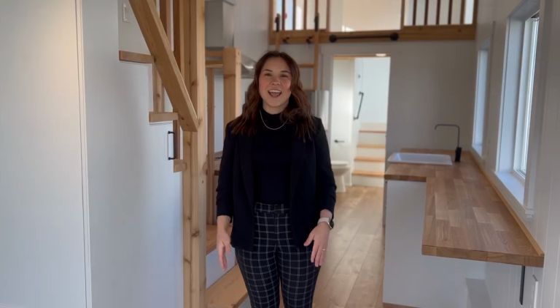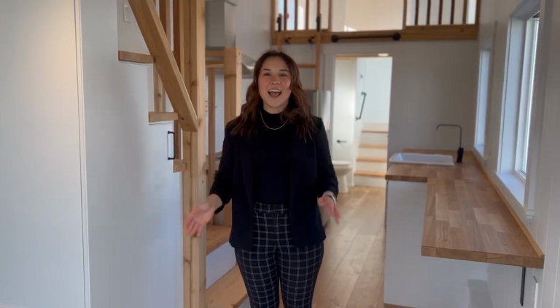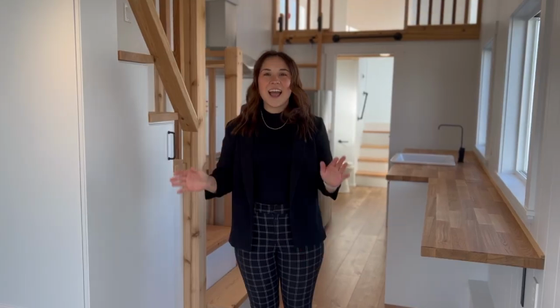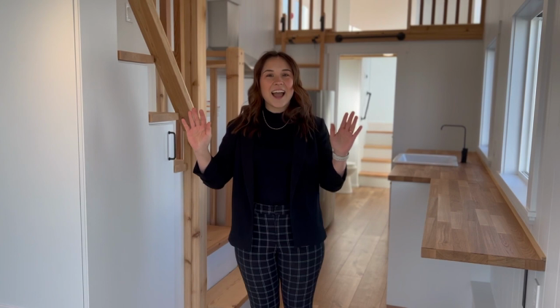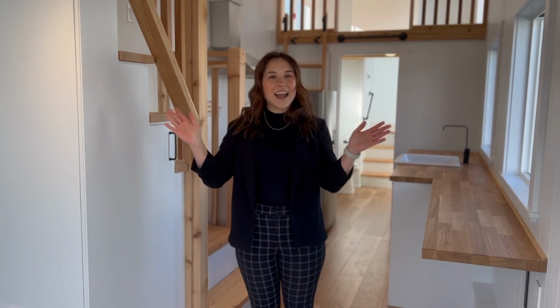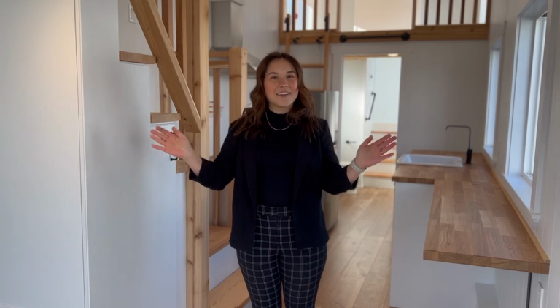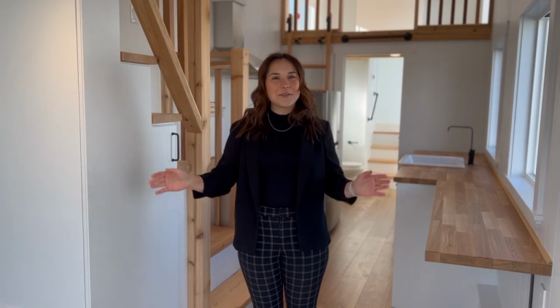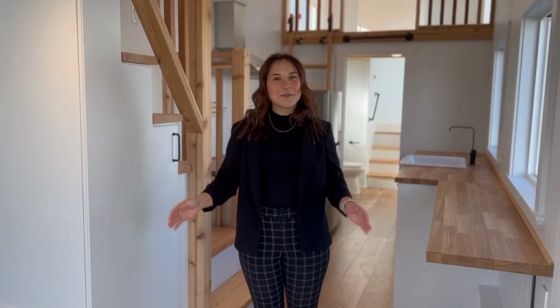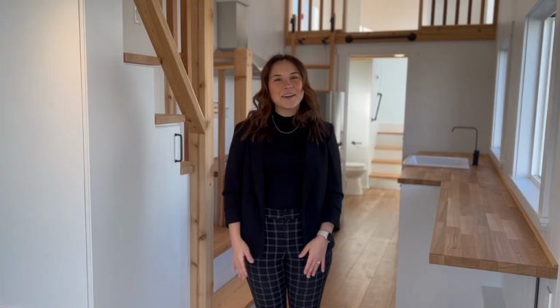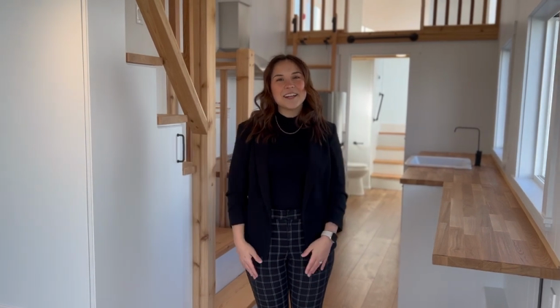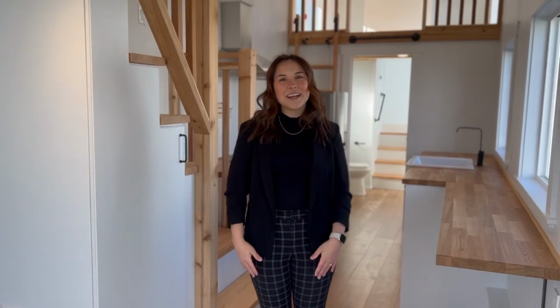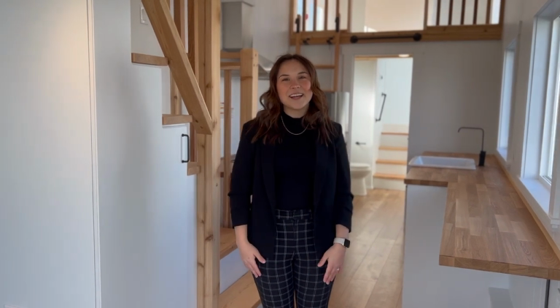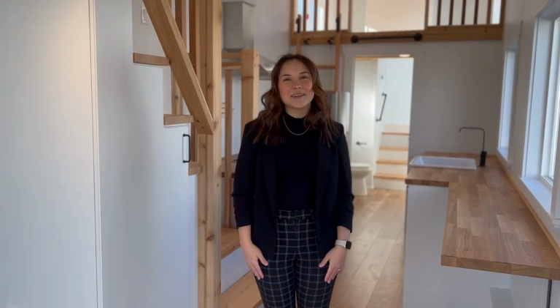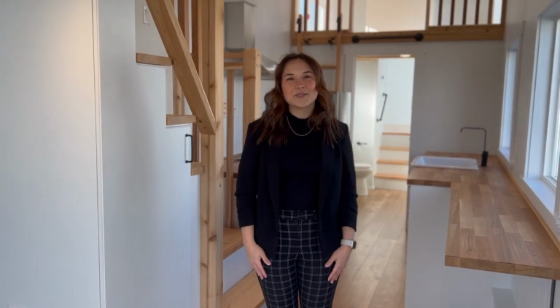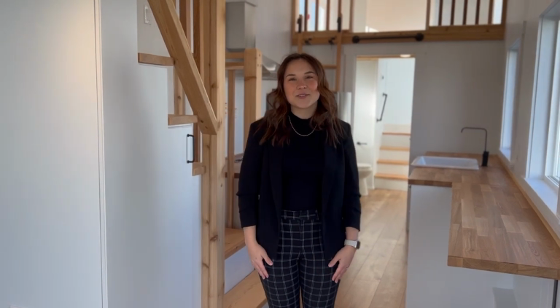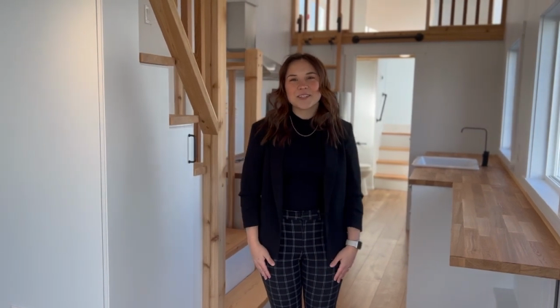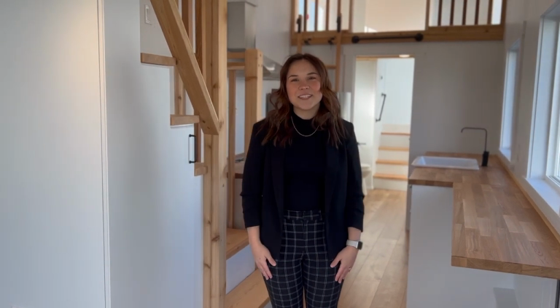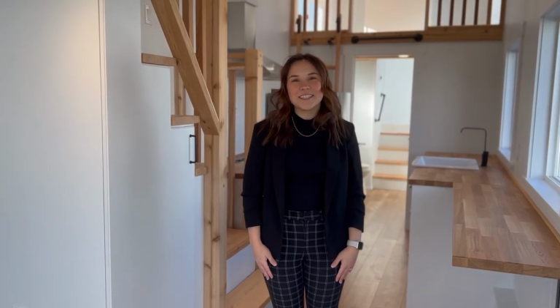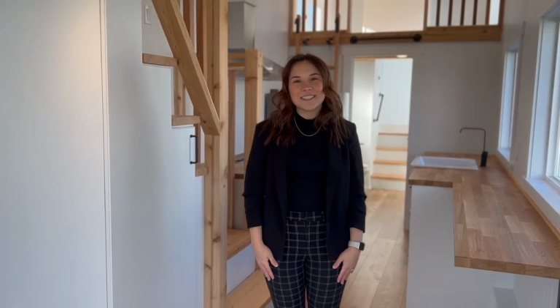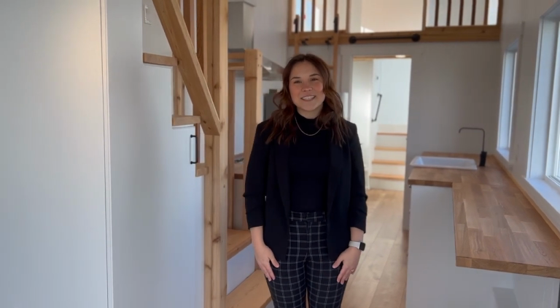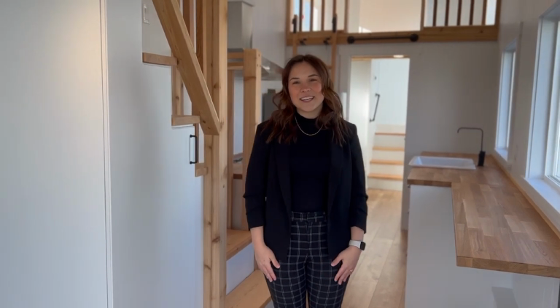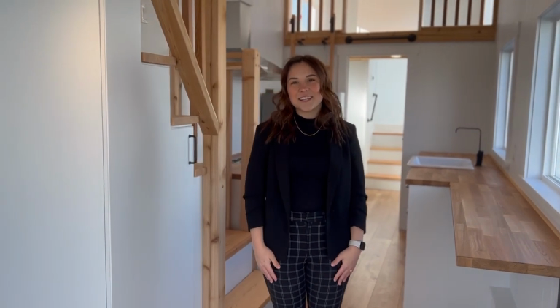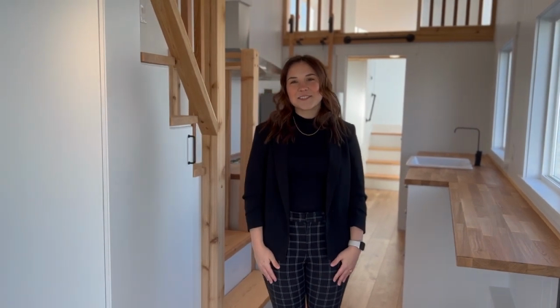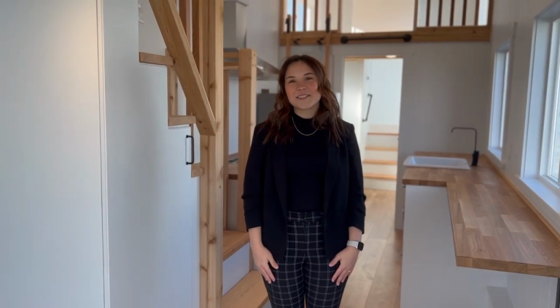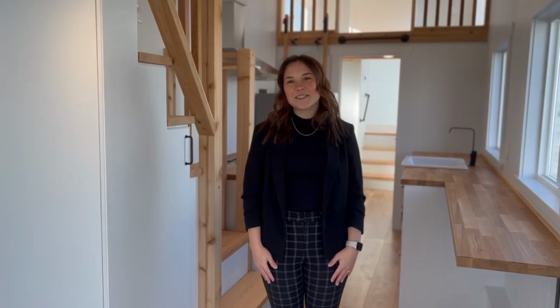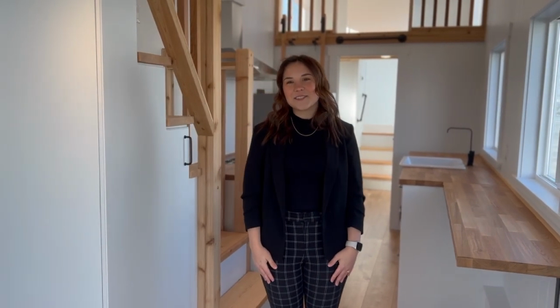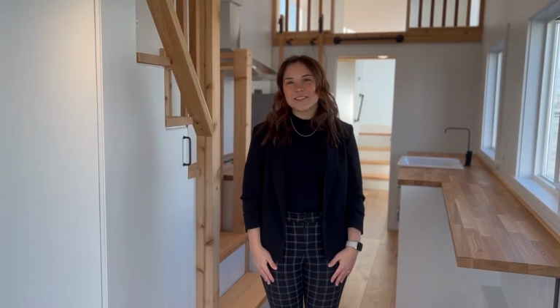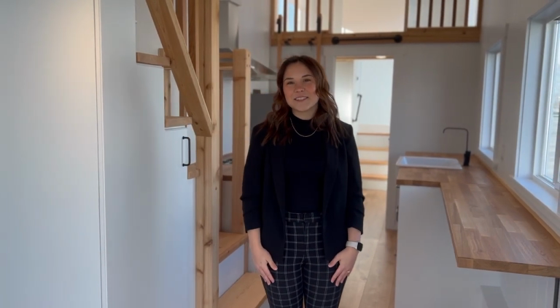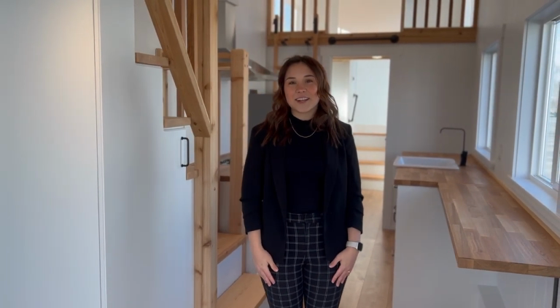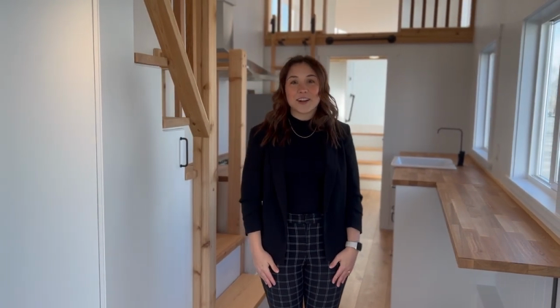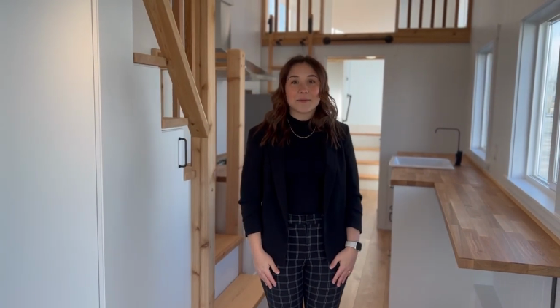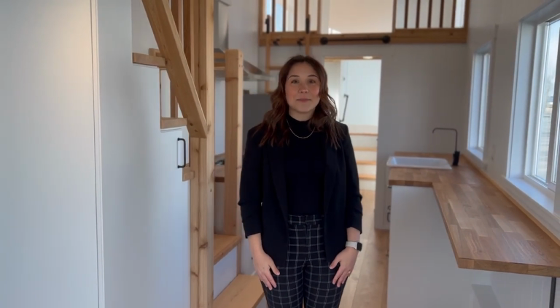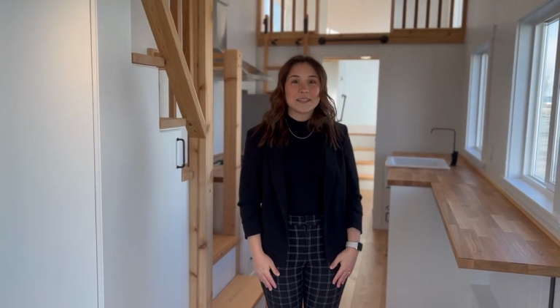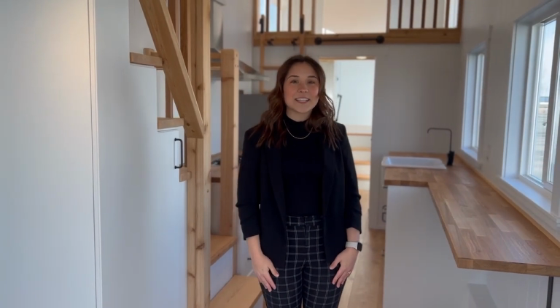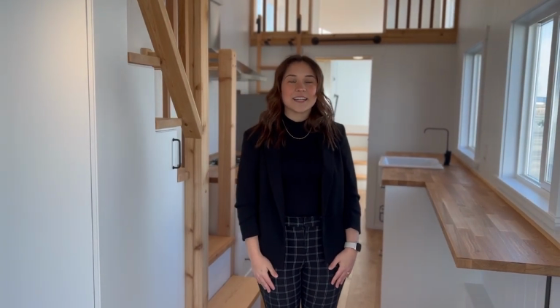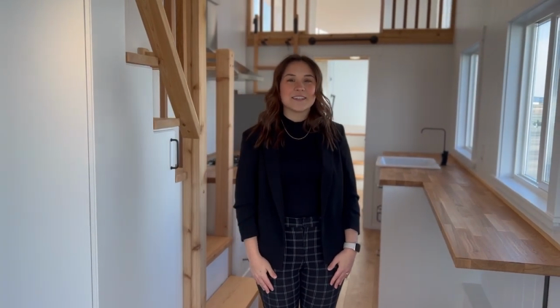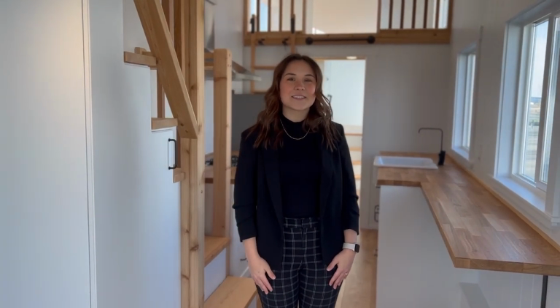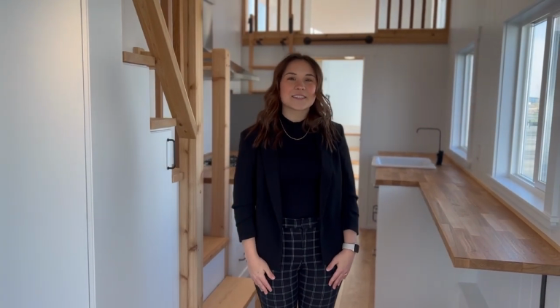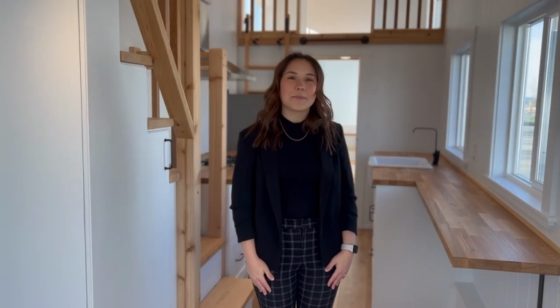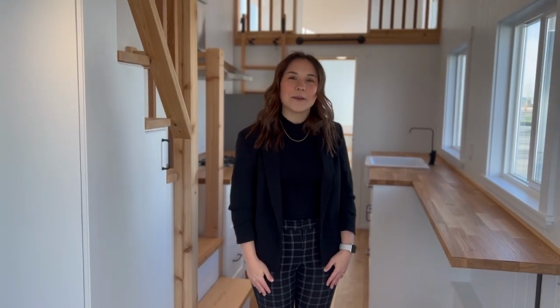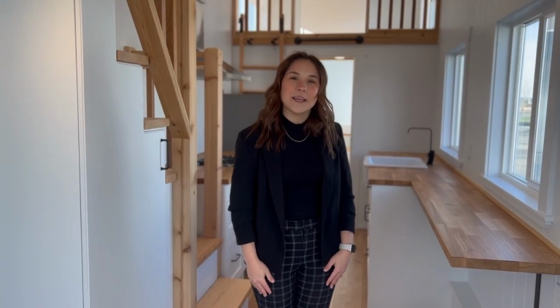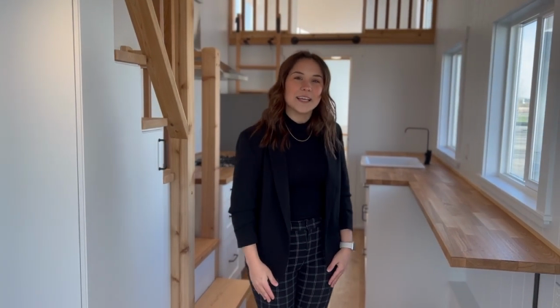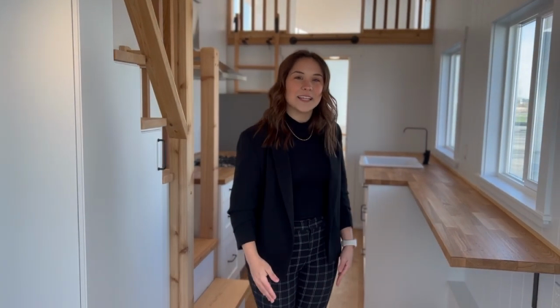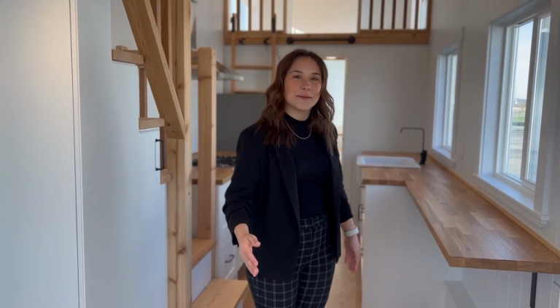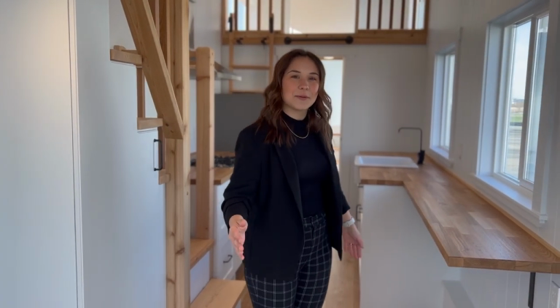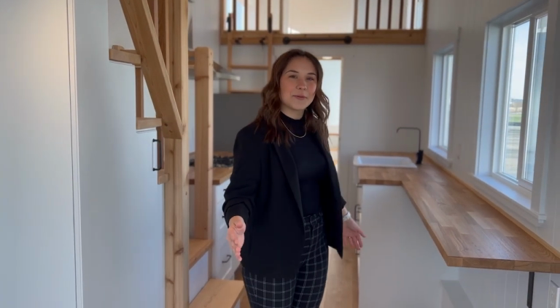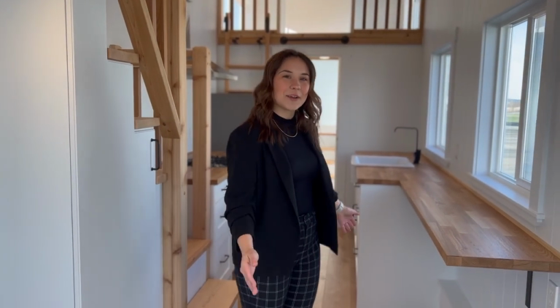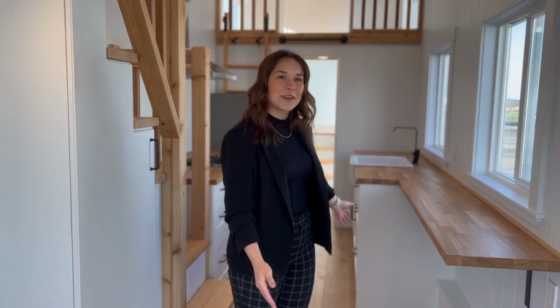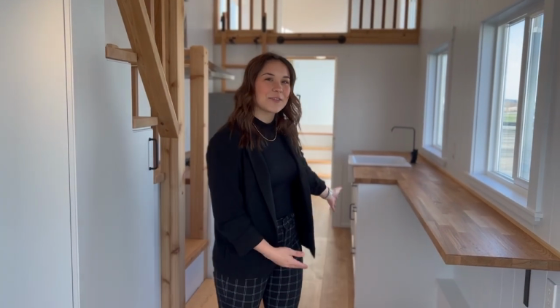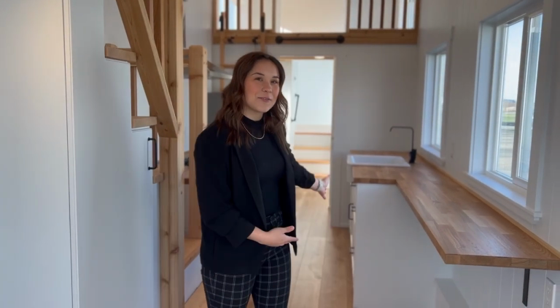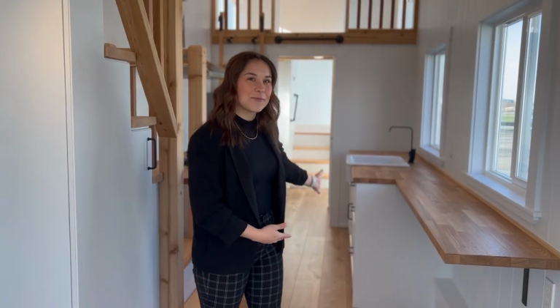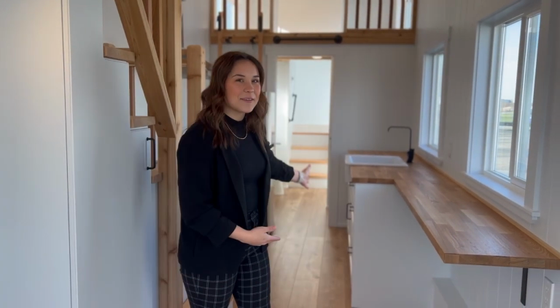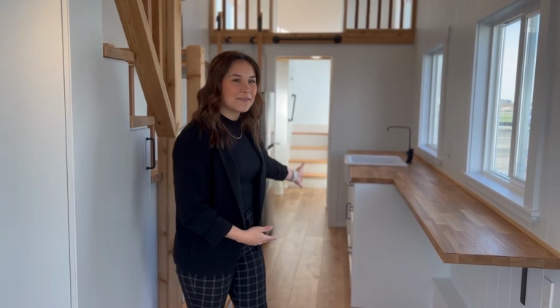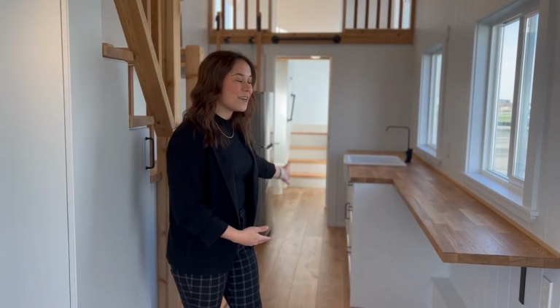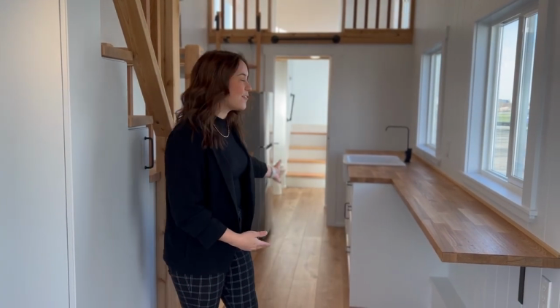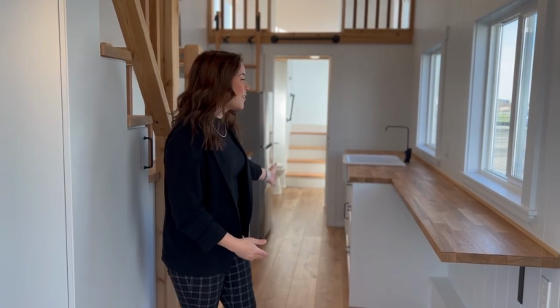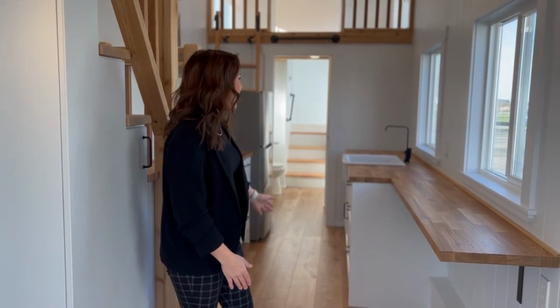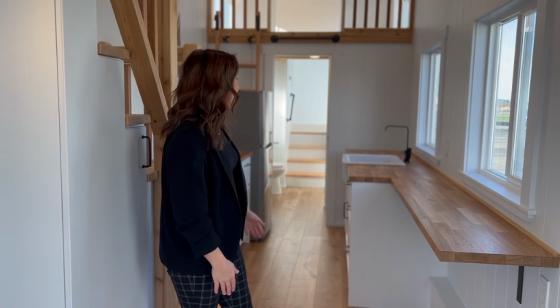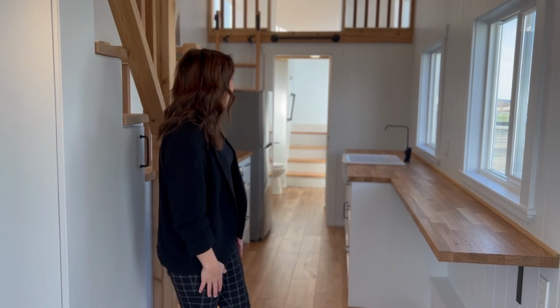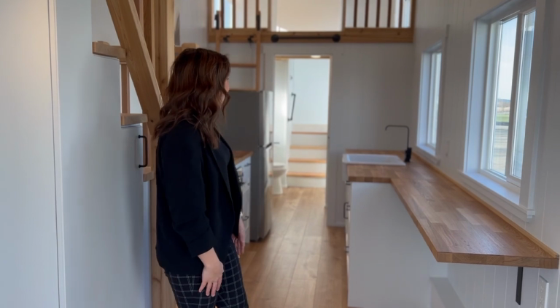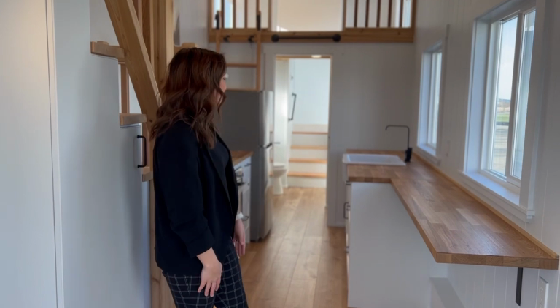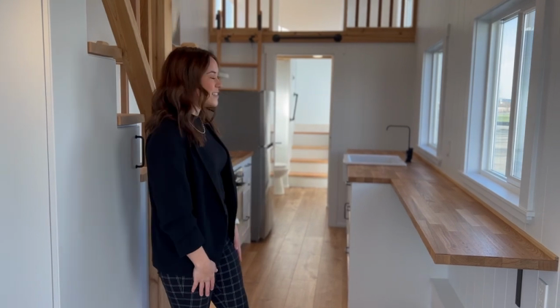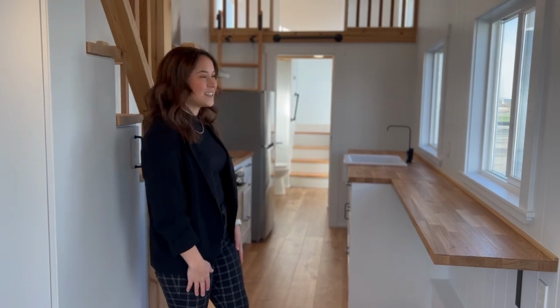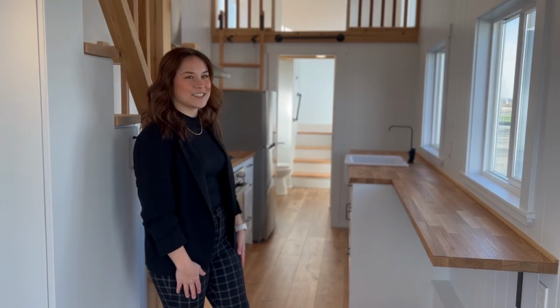Hi everyone, I'm Jordan, a Tiny House Consultant here at Mid Tiny House Company. Let me walk you through my favorite Canada Goose edition.